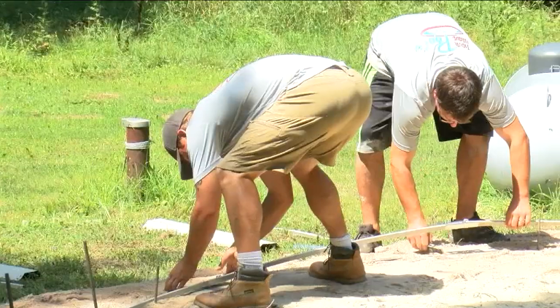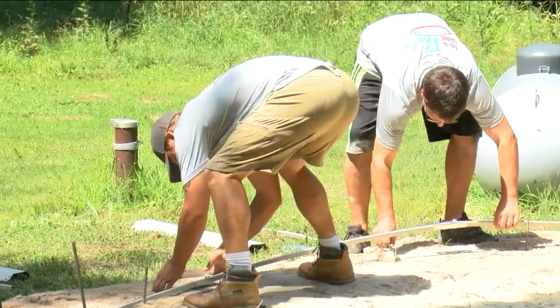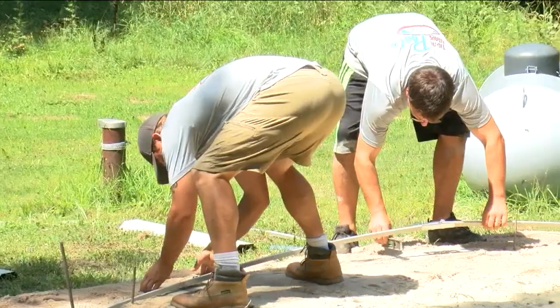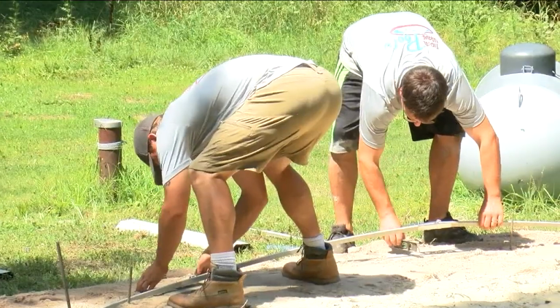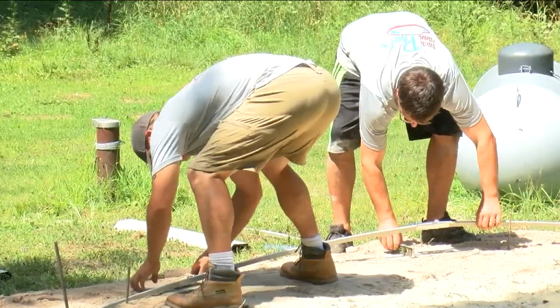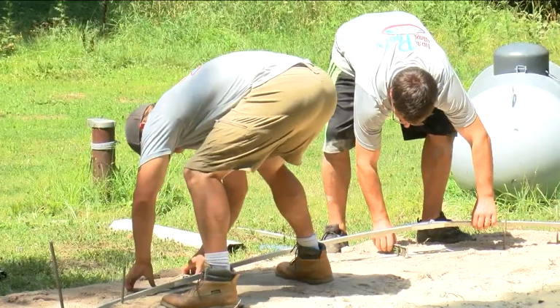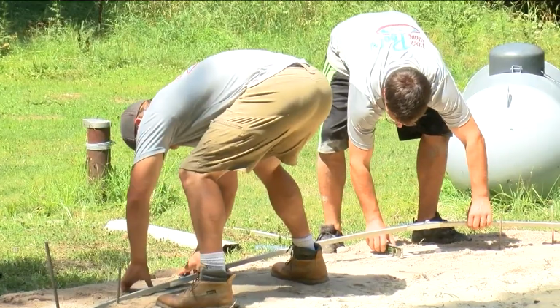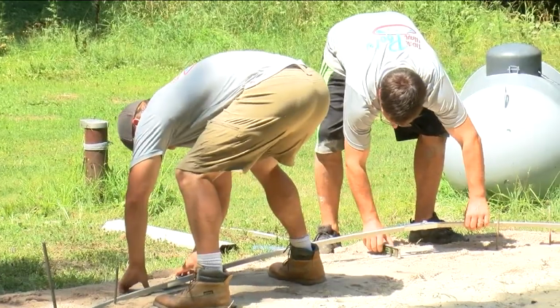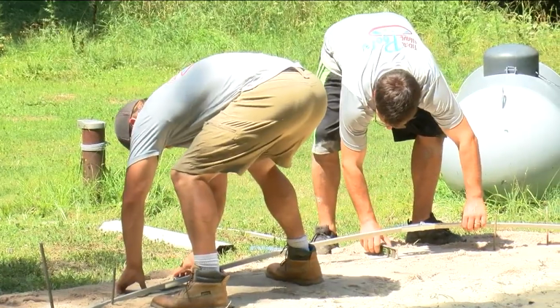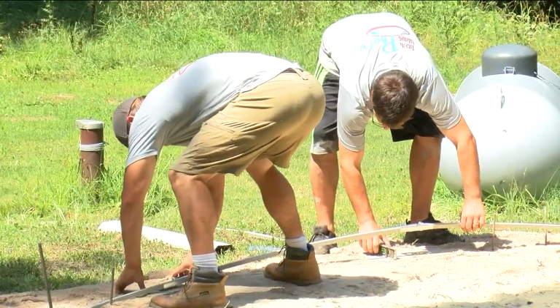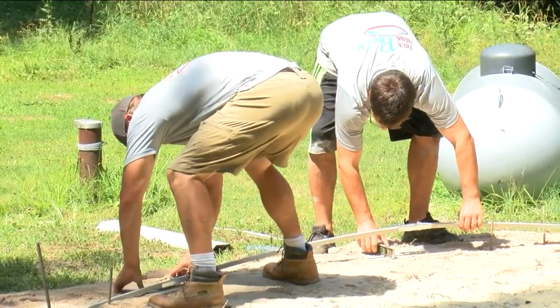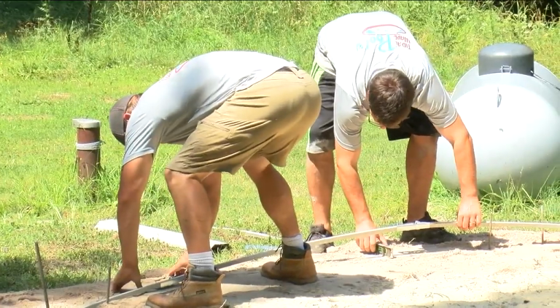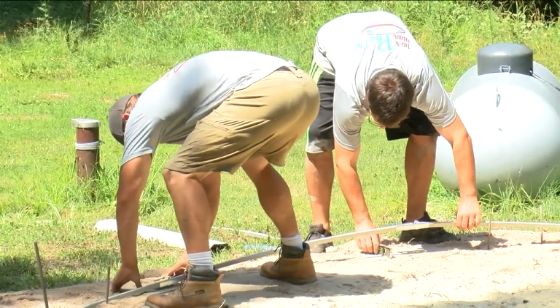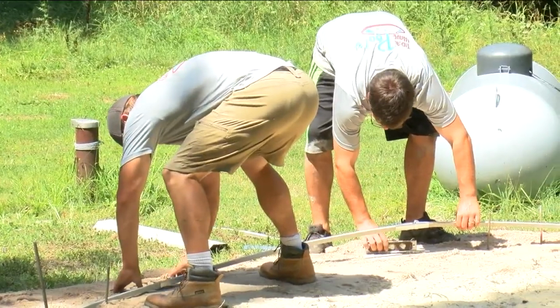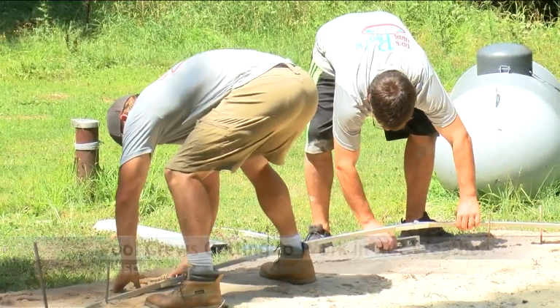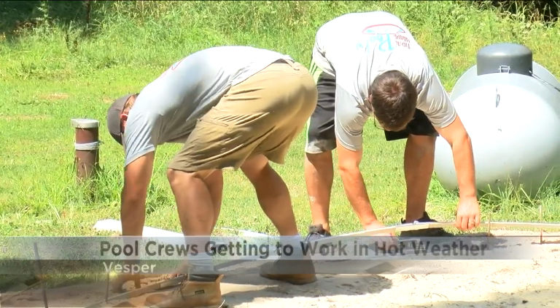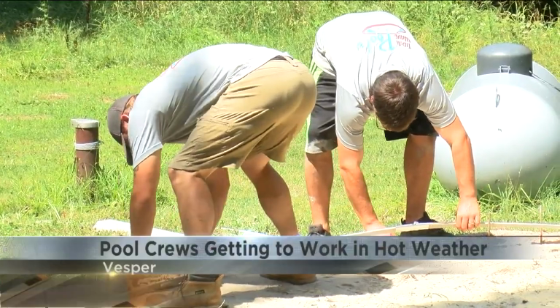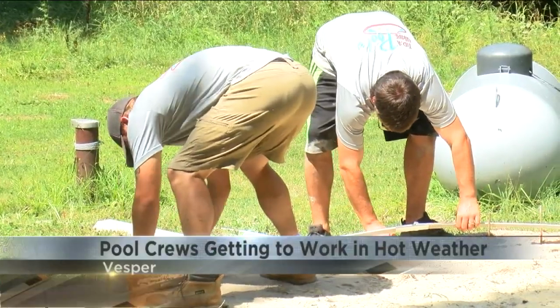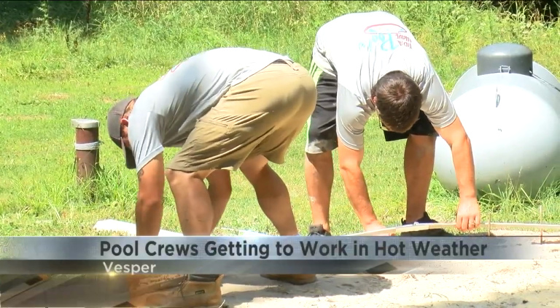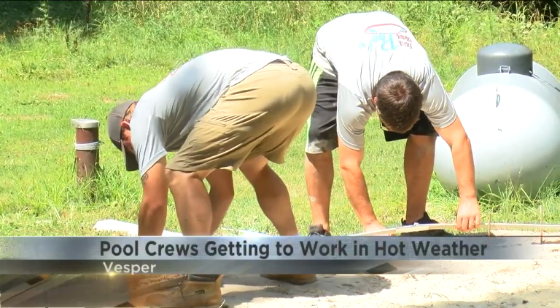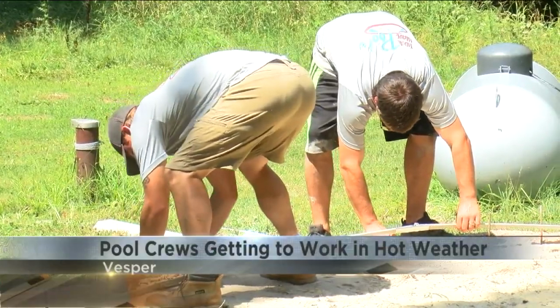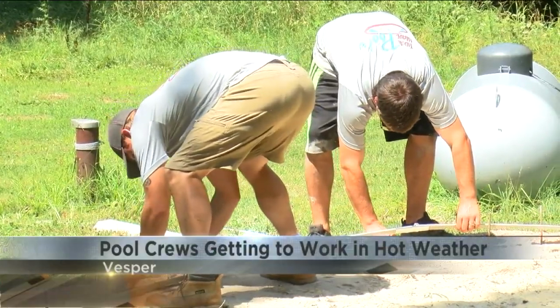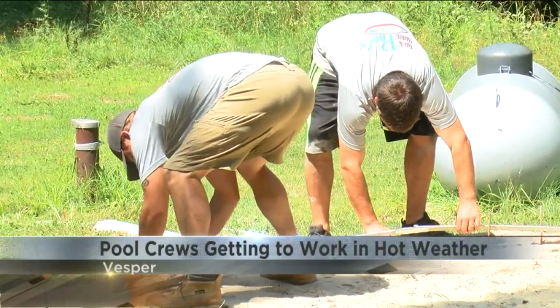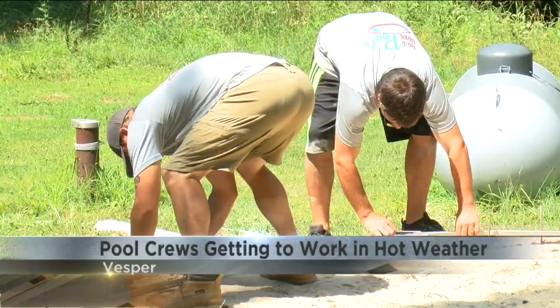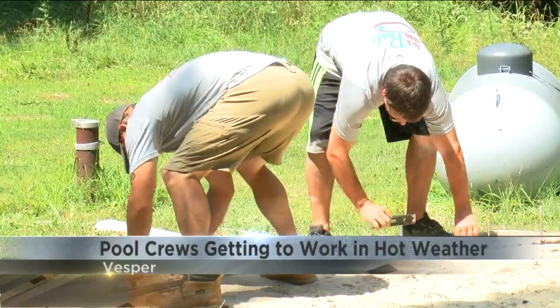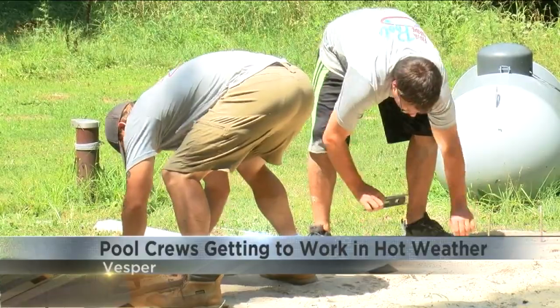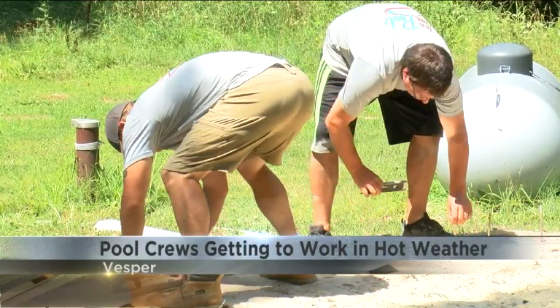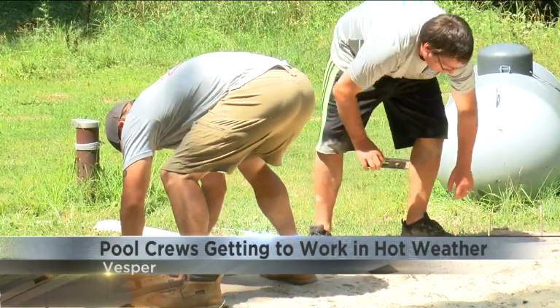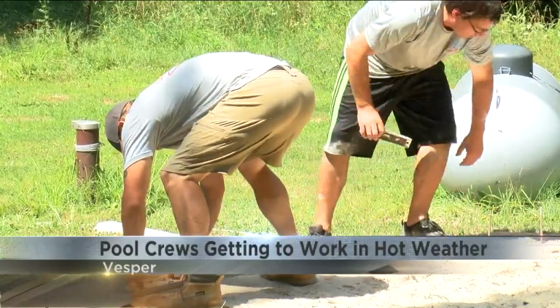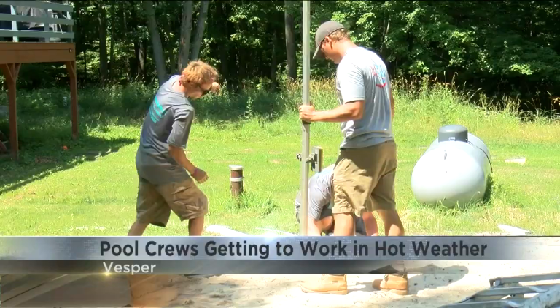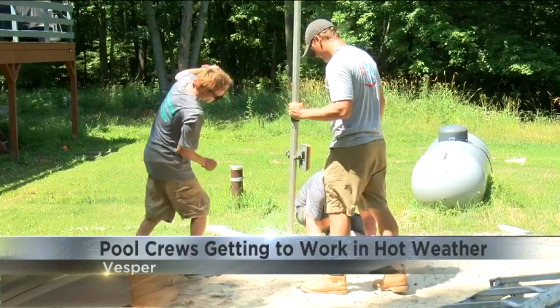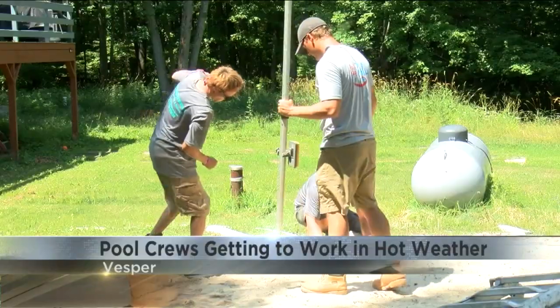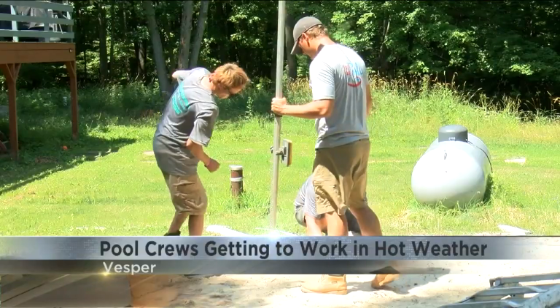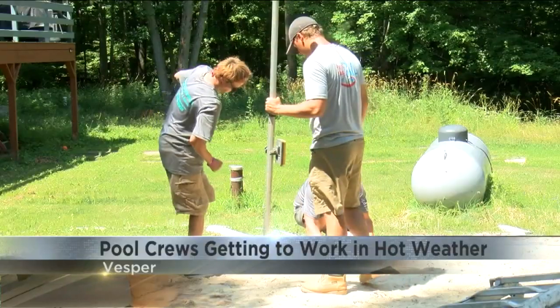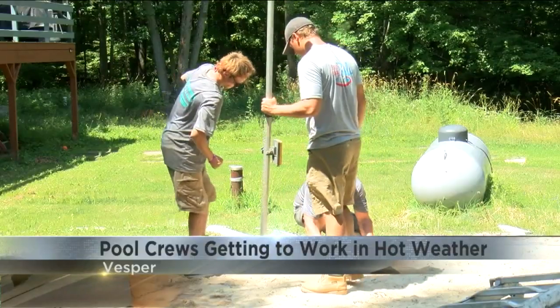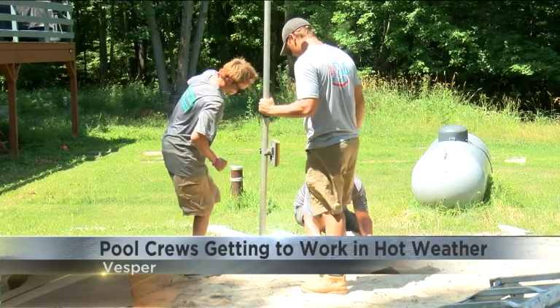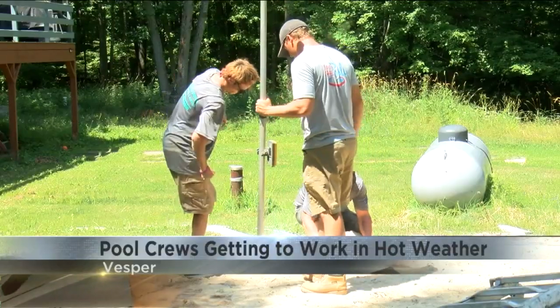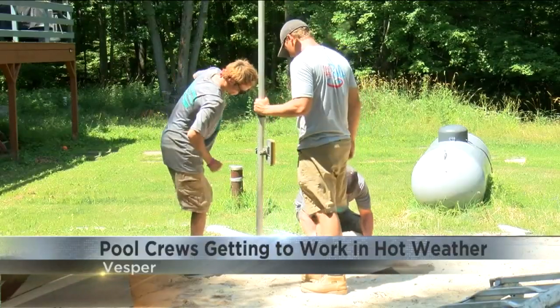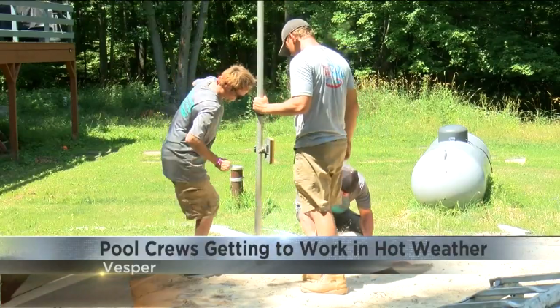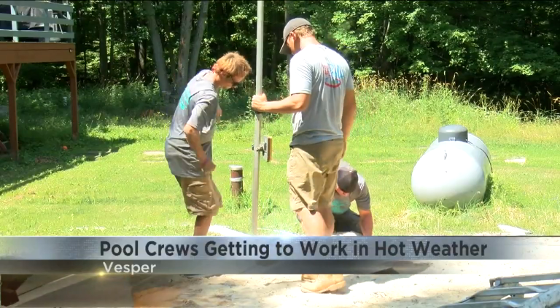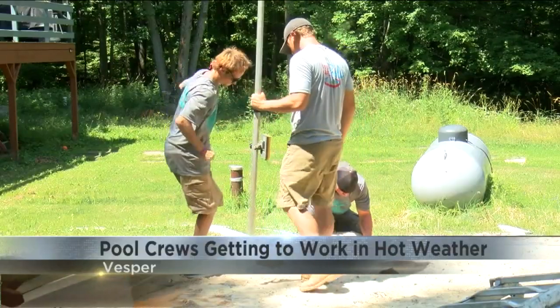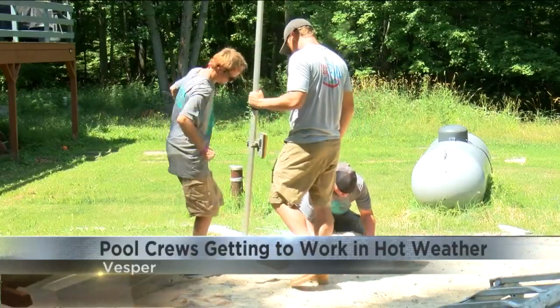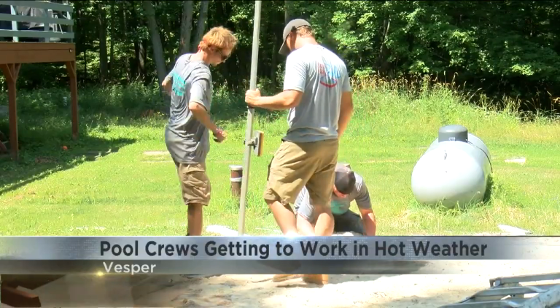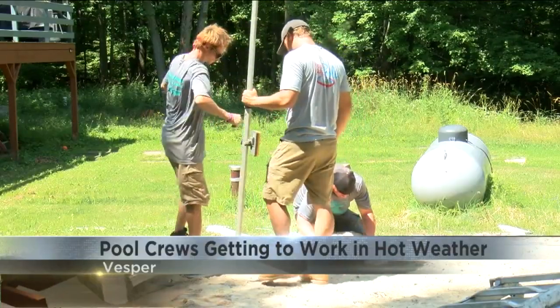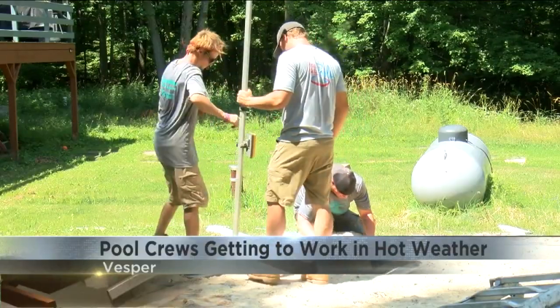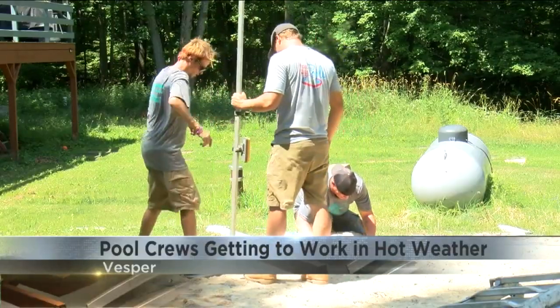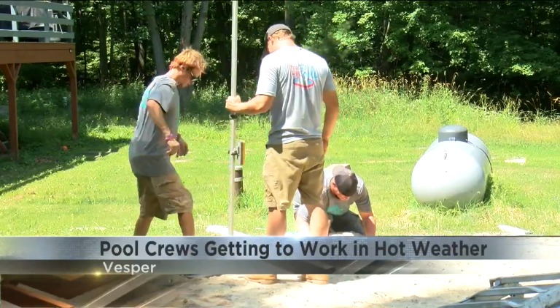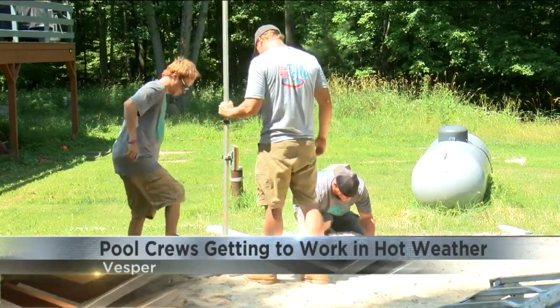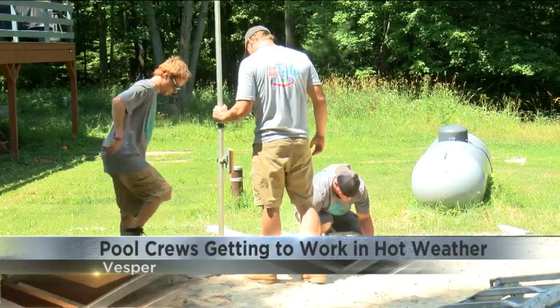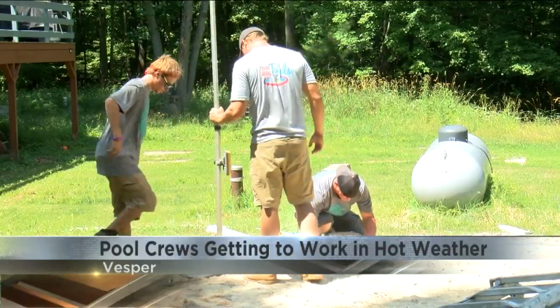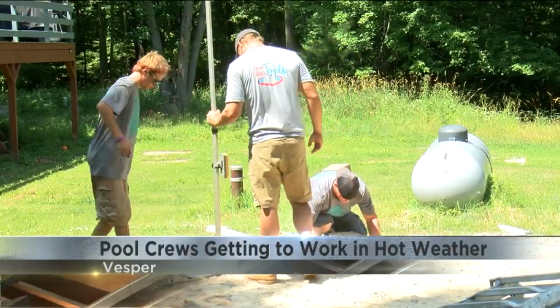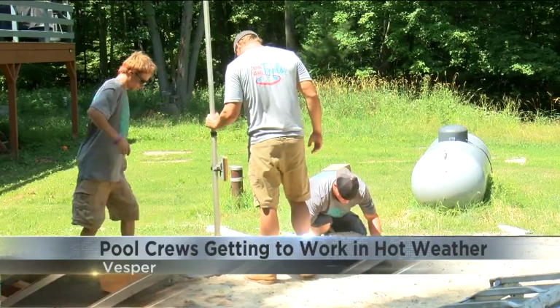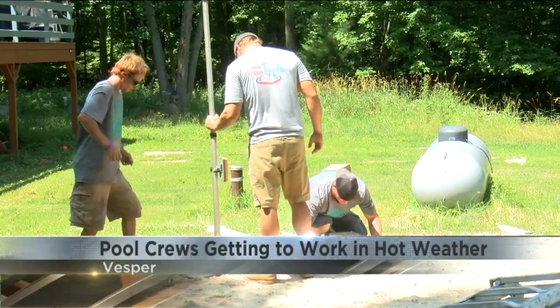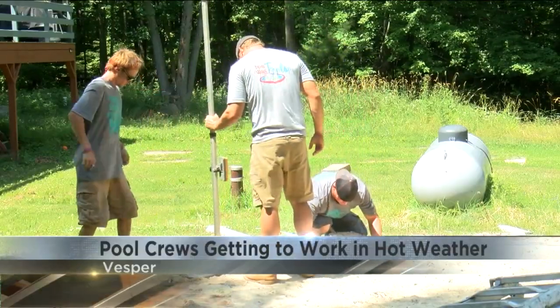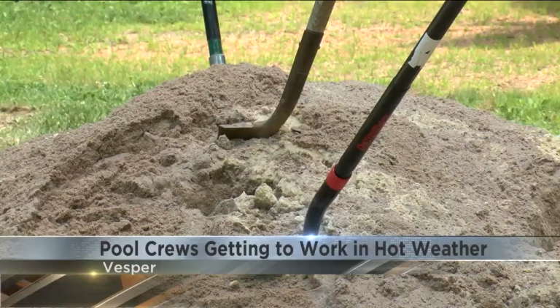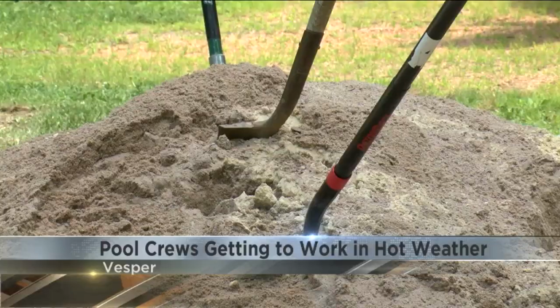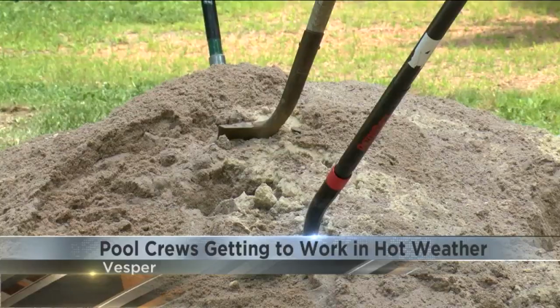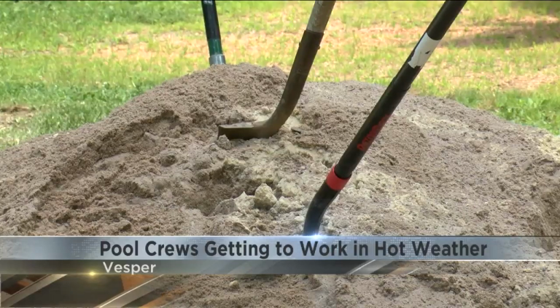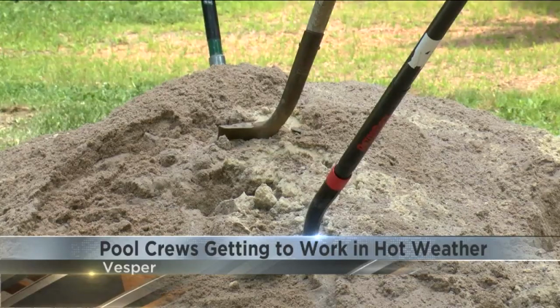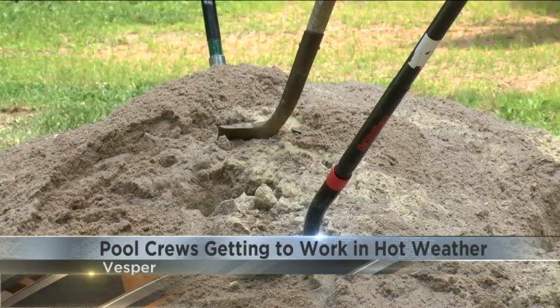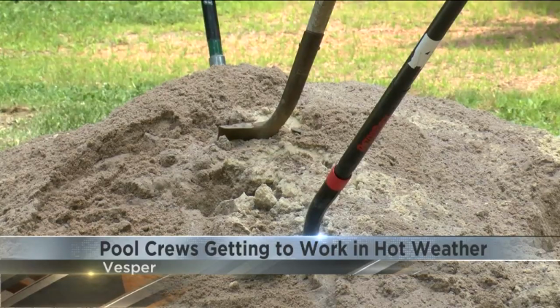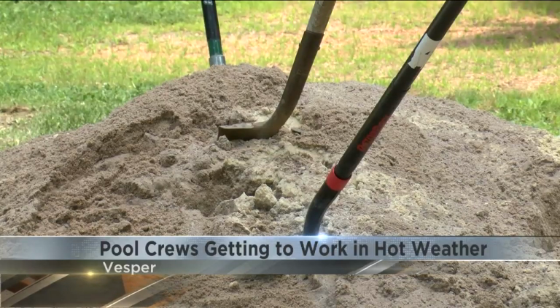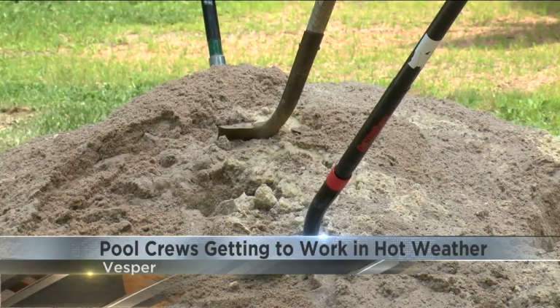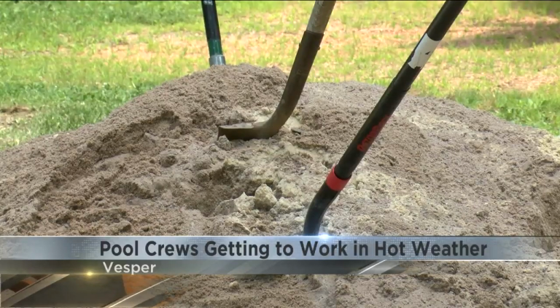With the heat index climbing into triple digits, working outside may not seem ideal. But for Ethan DeBiesel, it's all in a day's work.